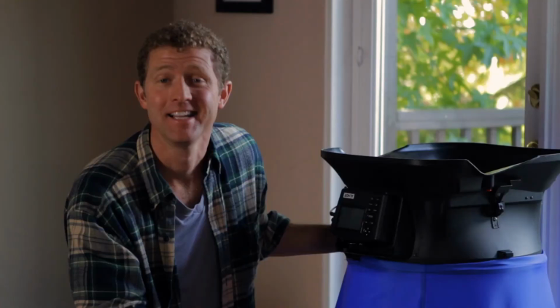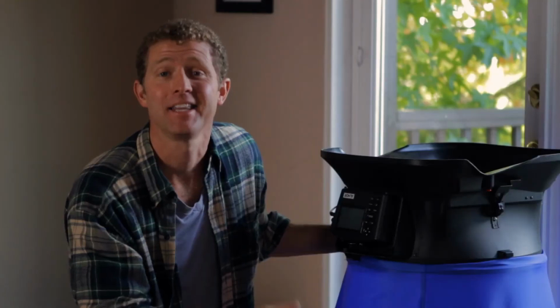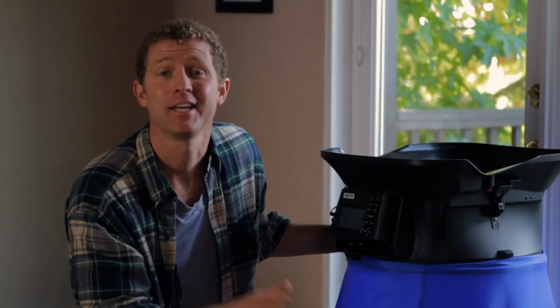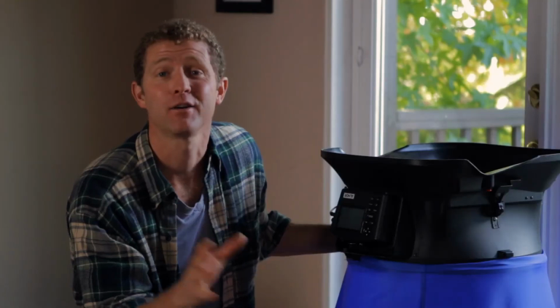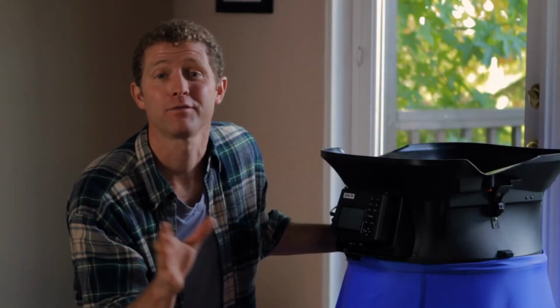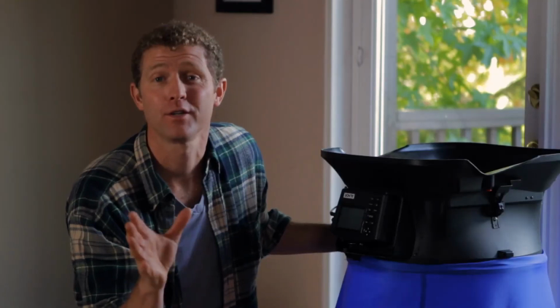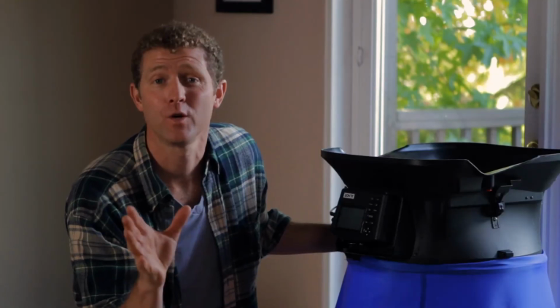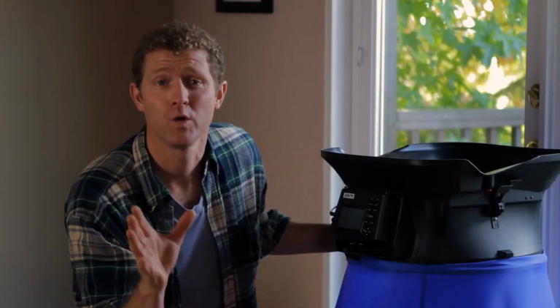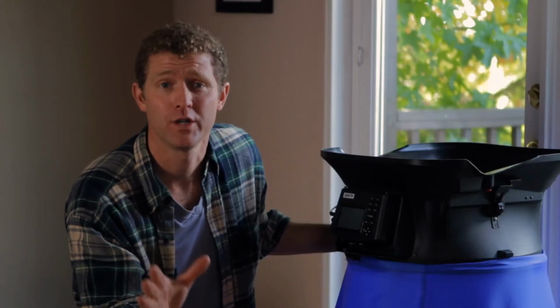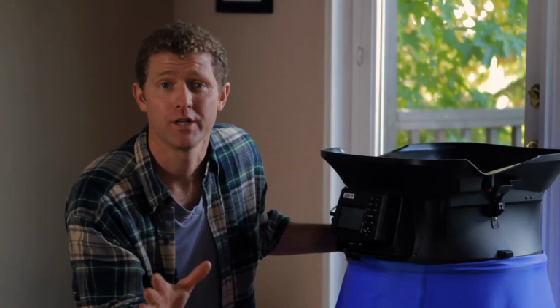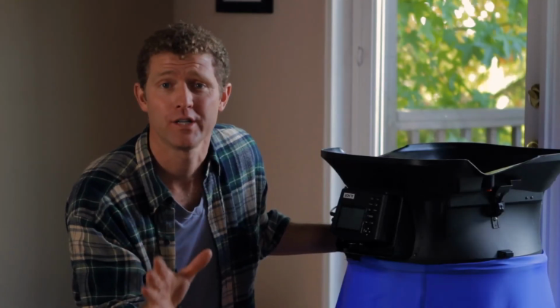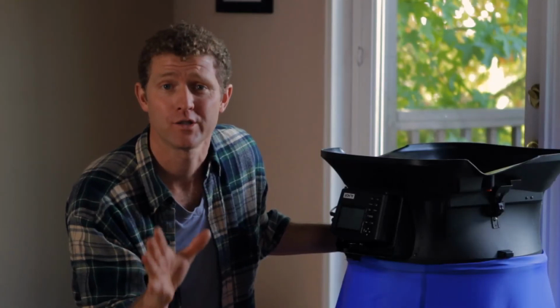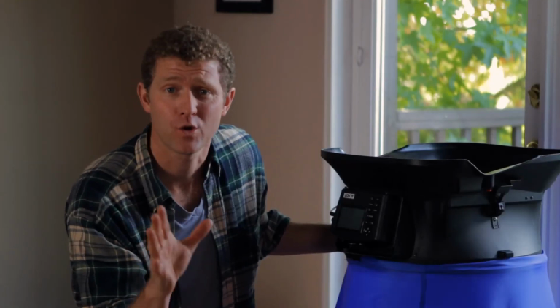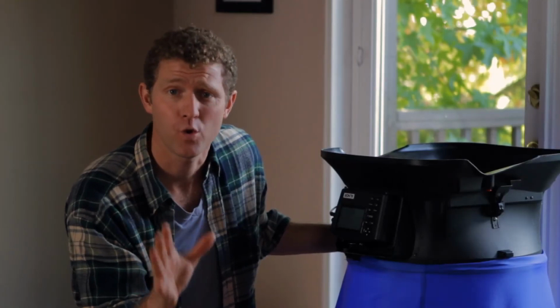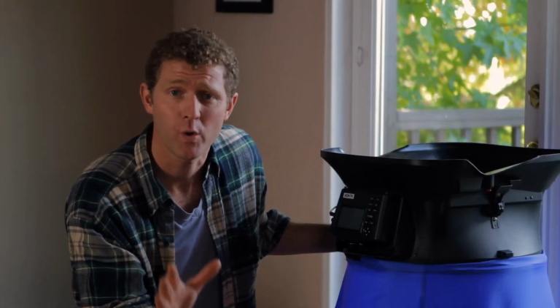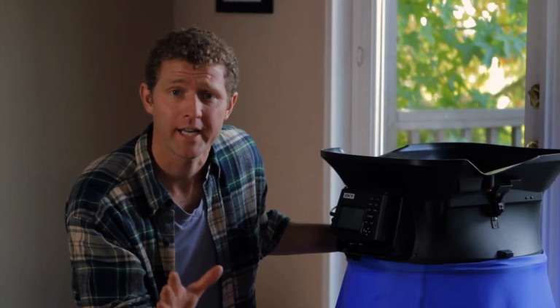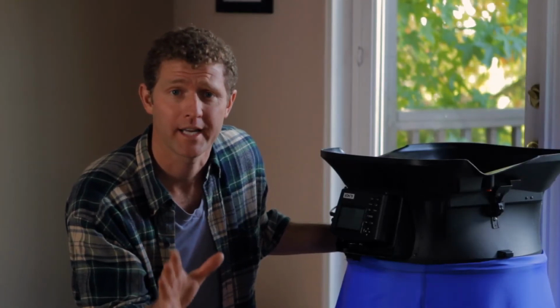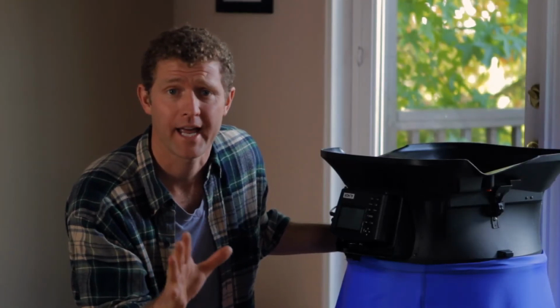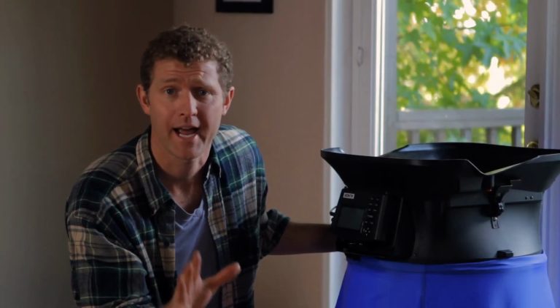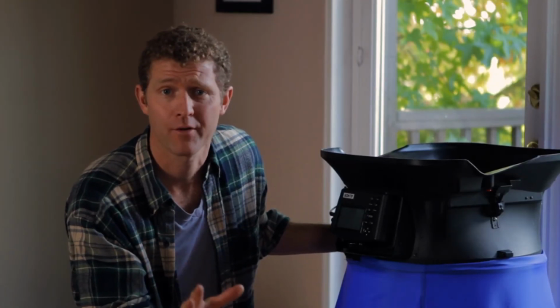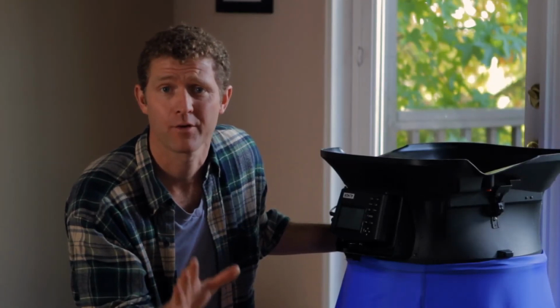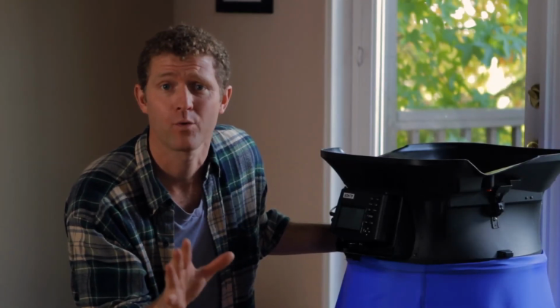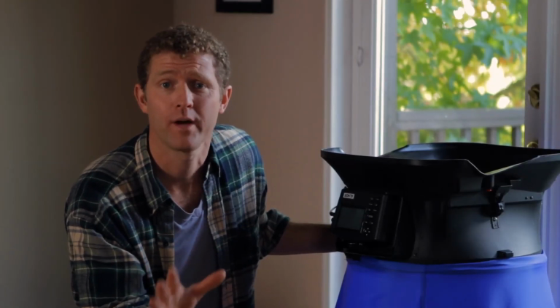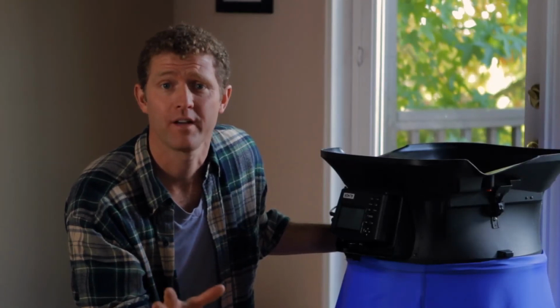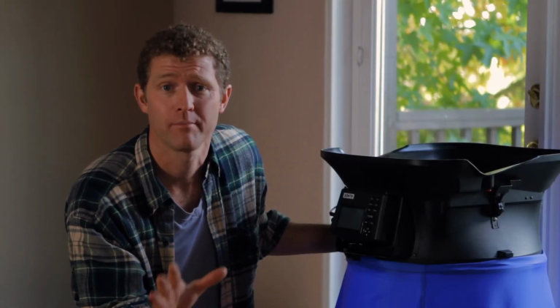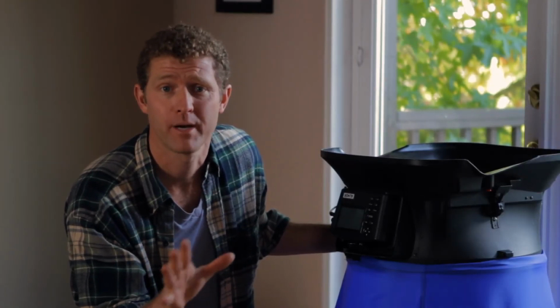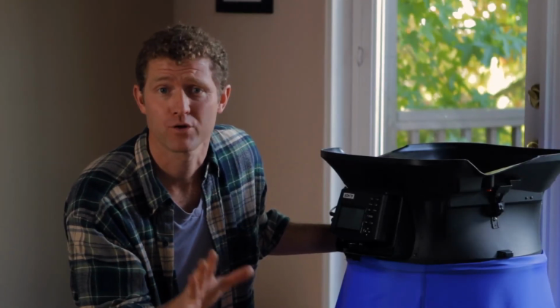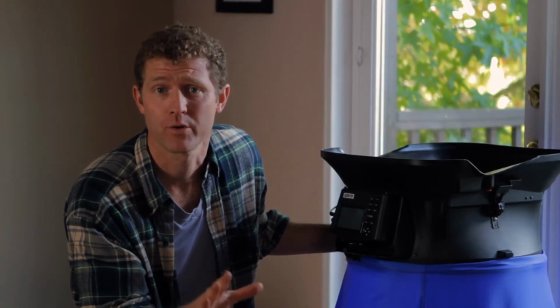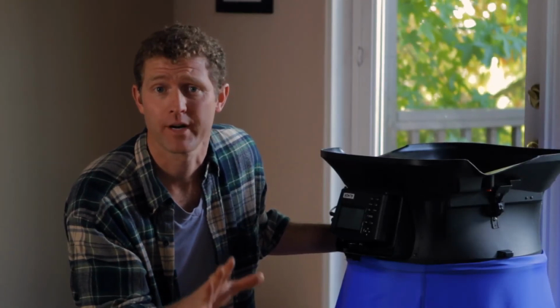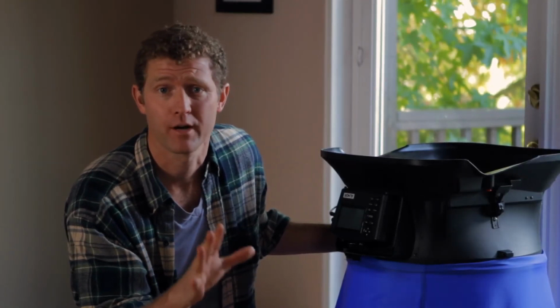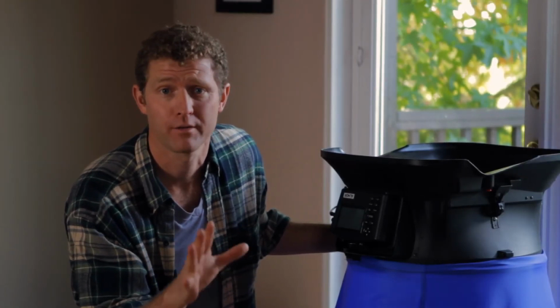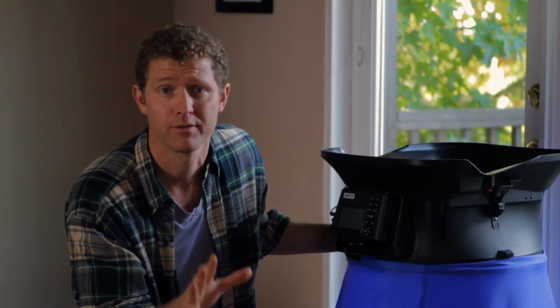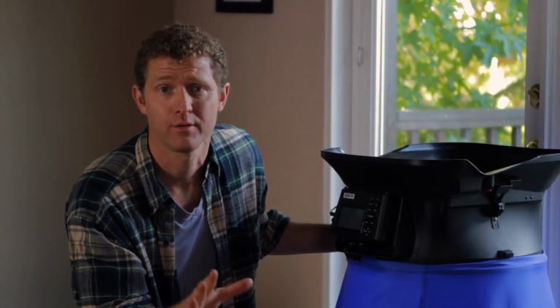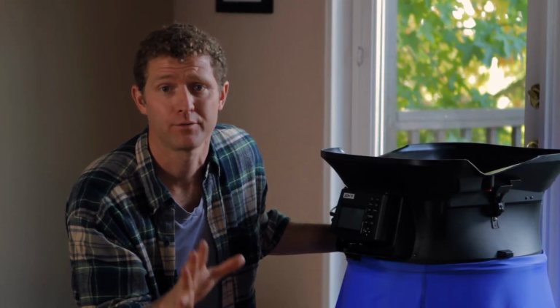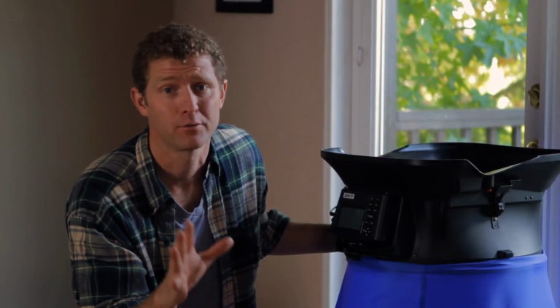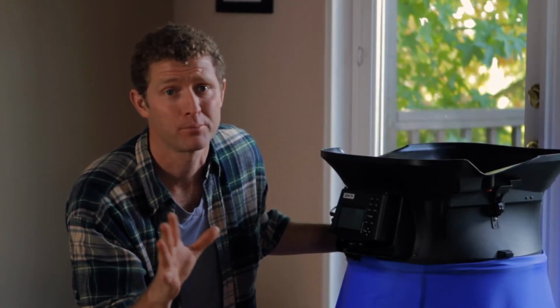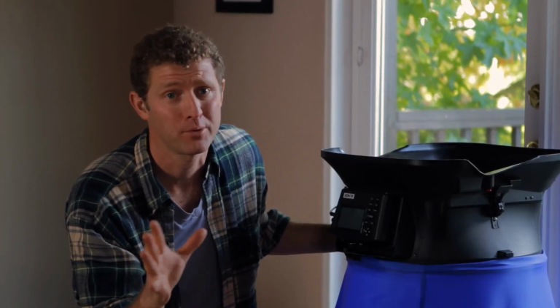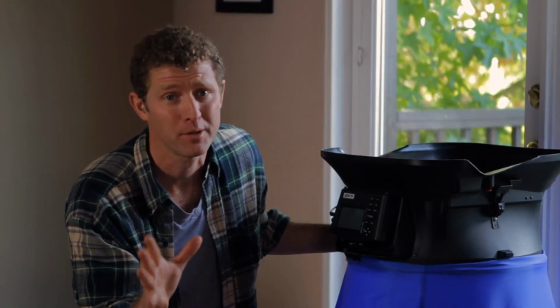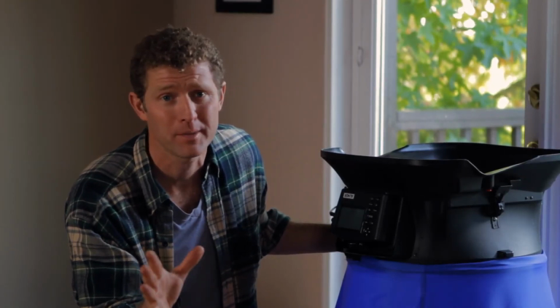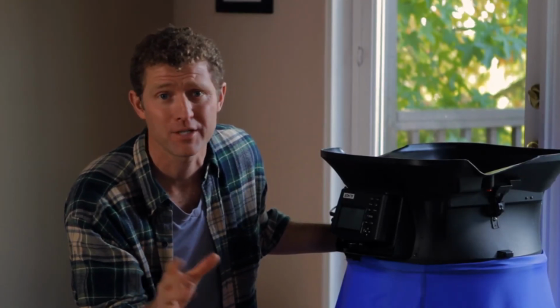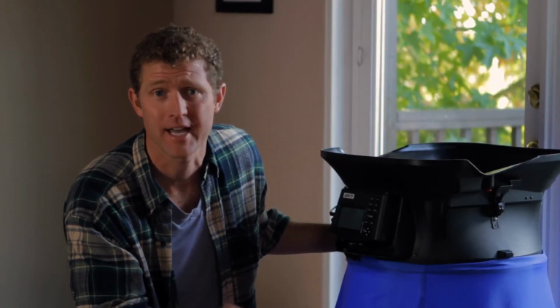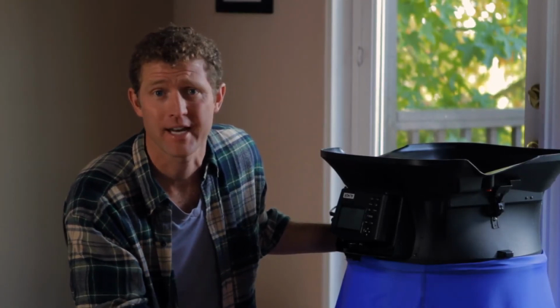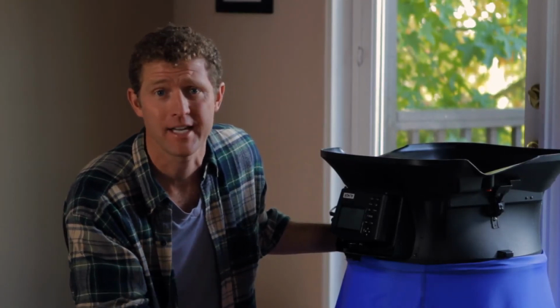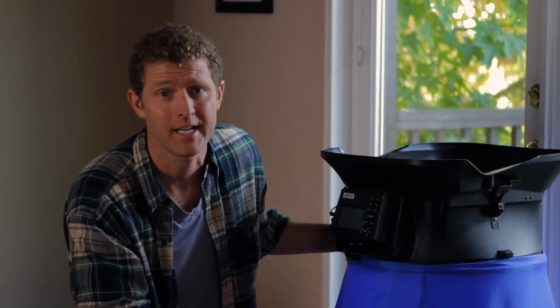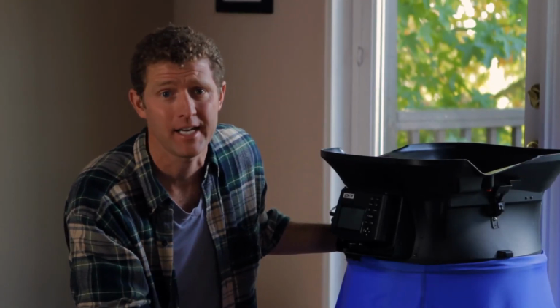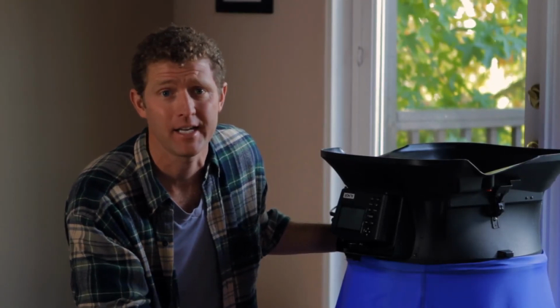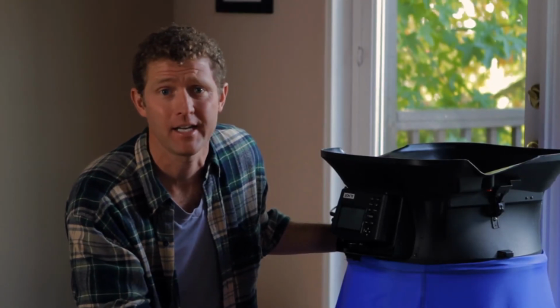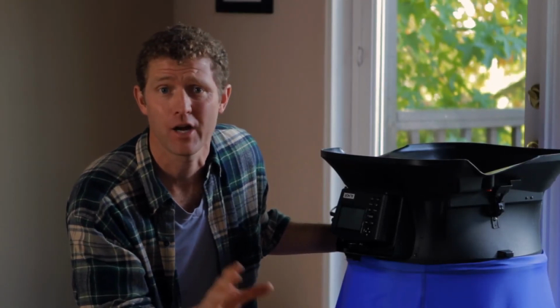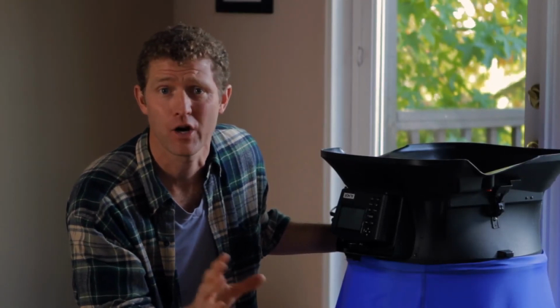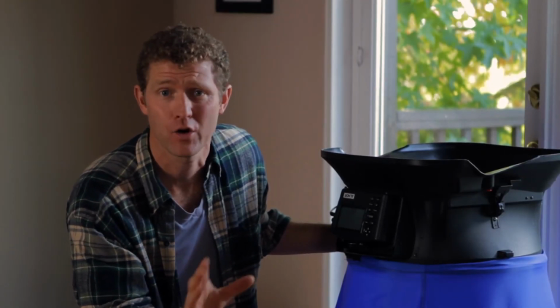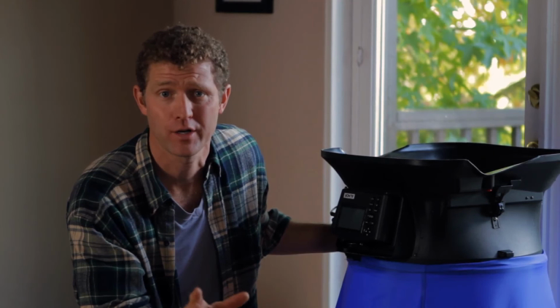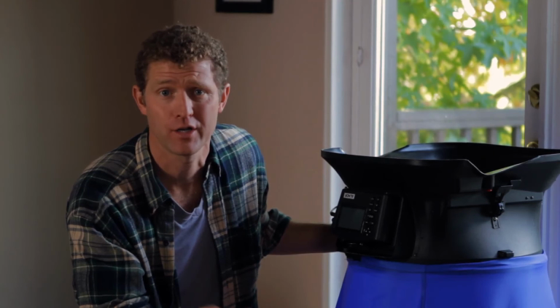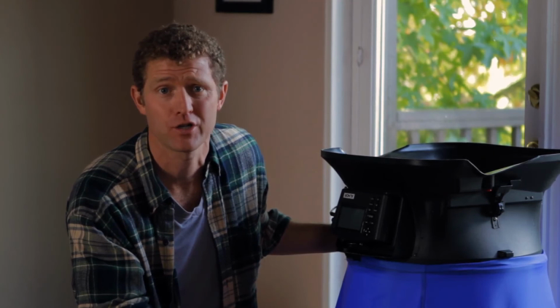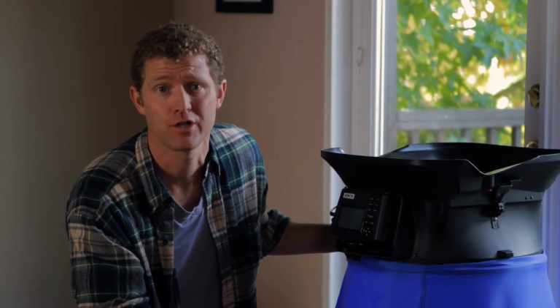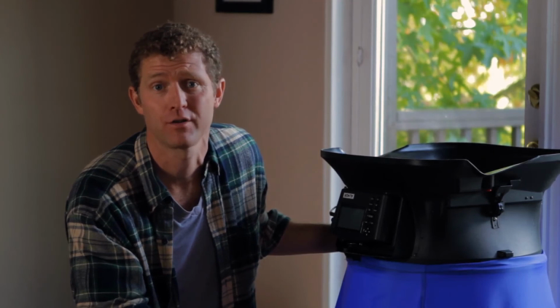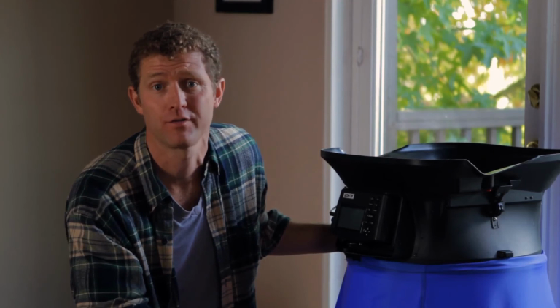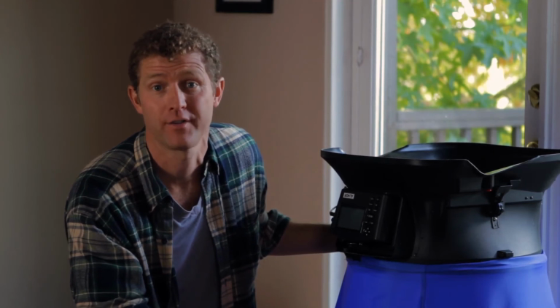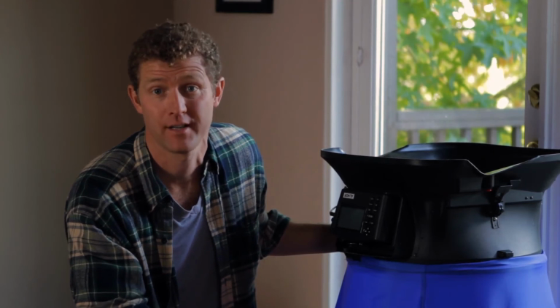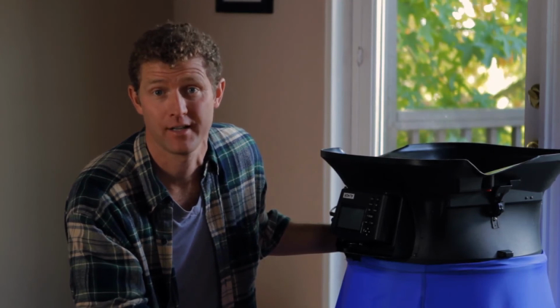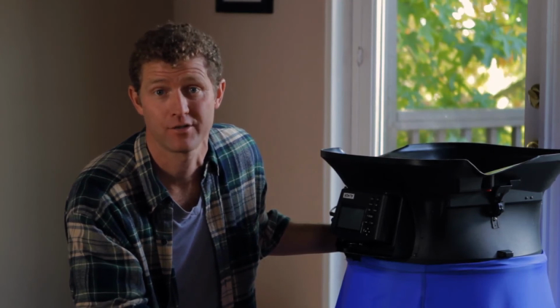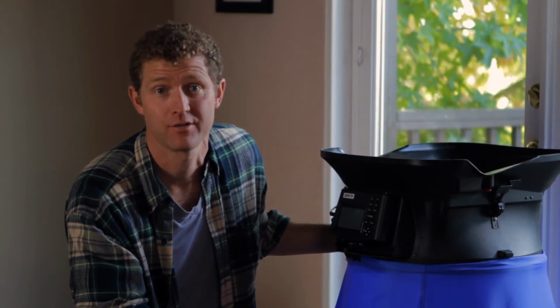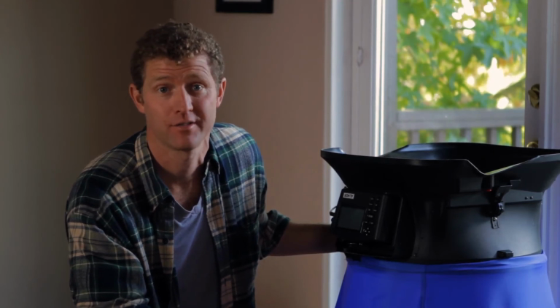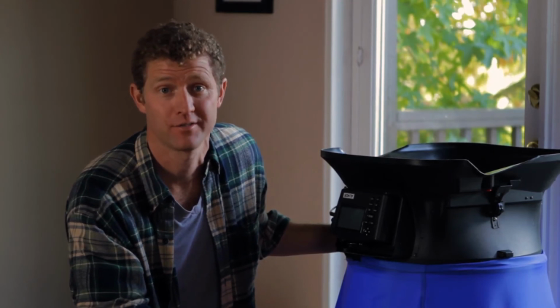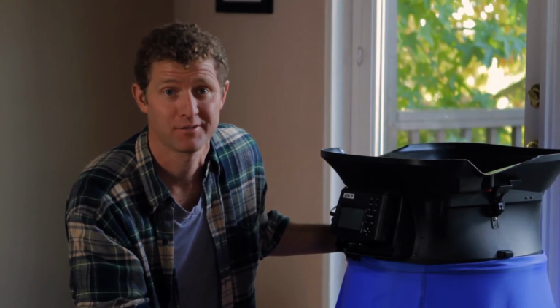The airflow hood is a quick and accurate way of measuring airflow for pretty much any heating, air conditioning, or ventilation system.